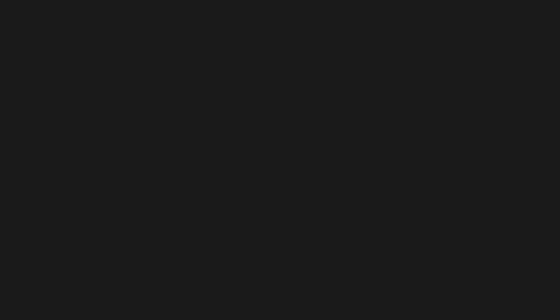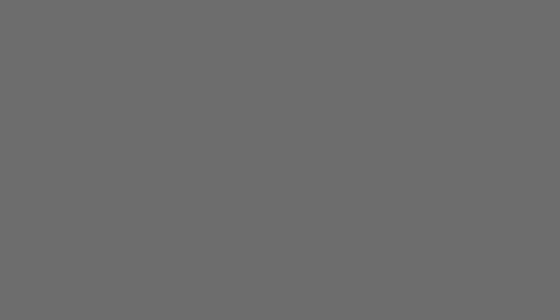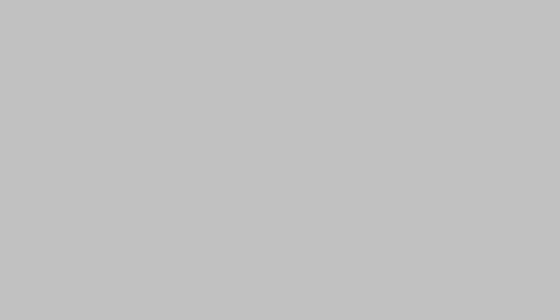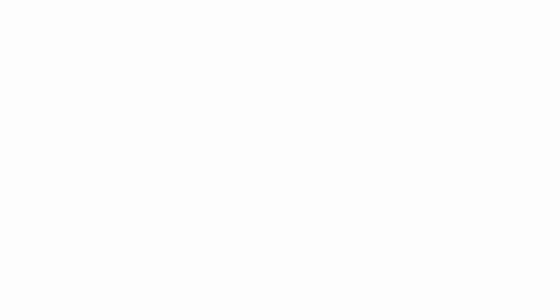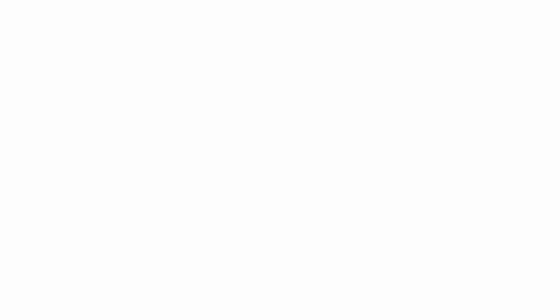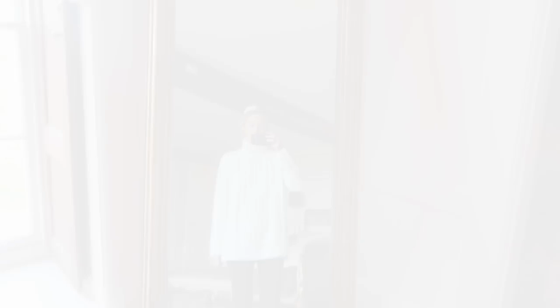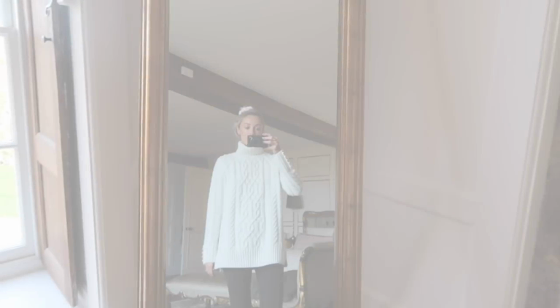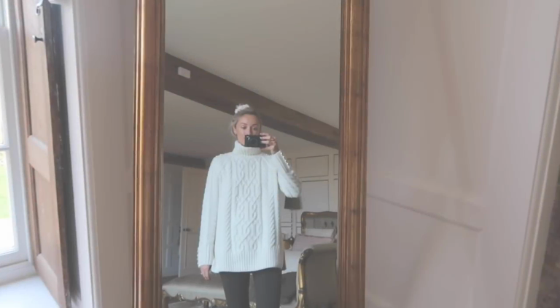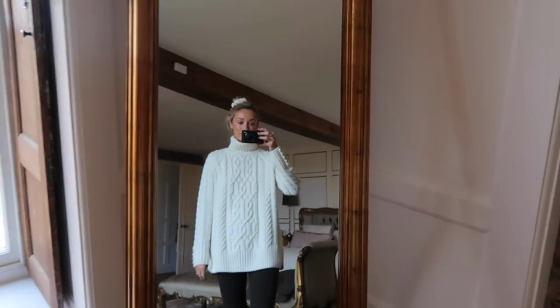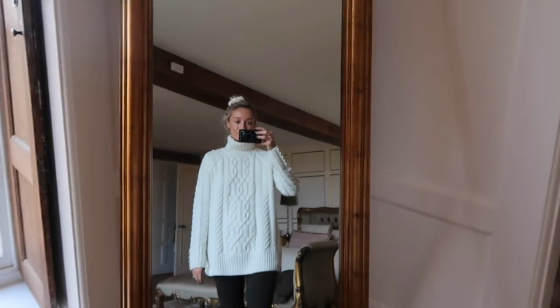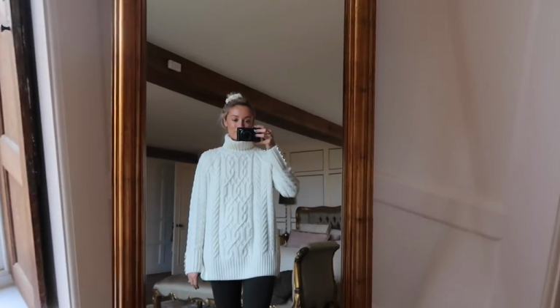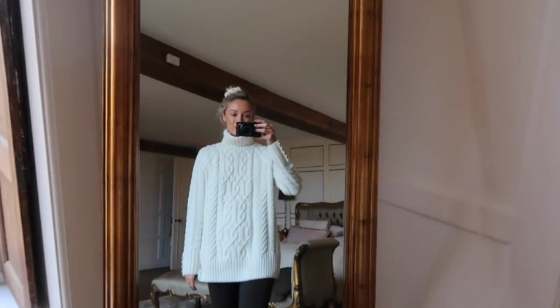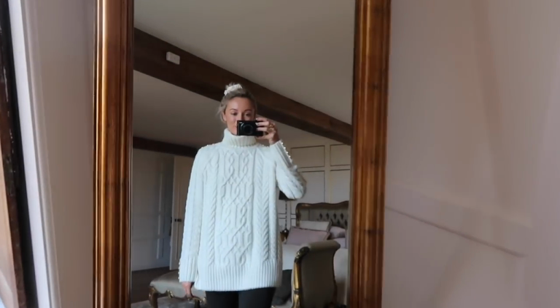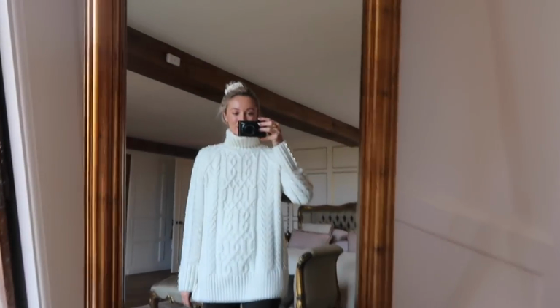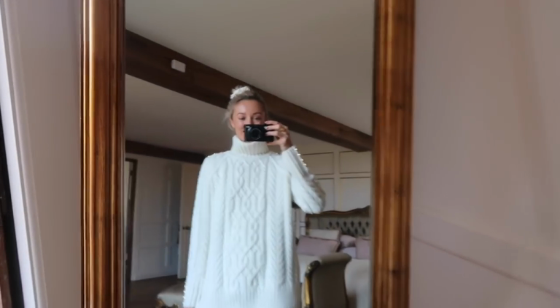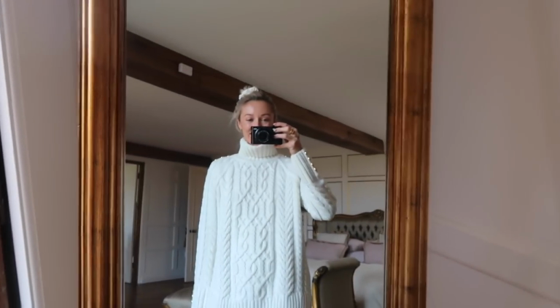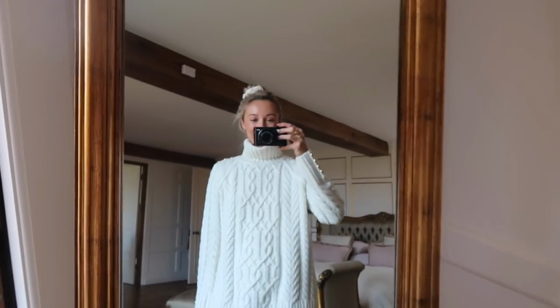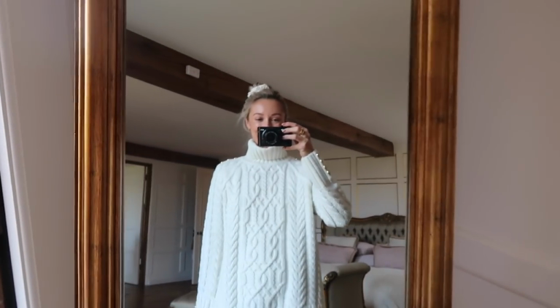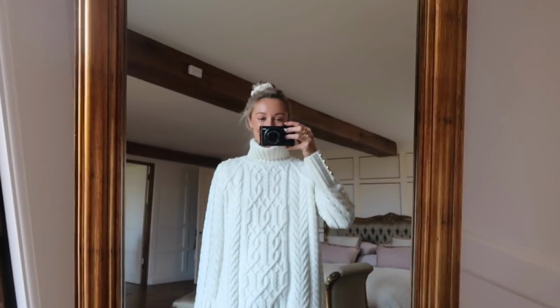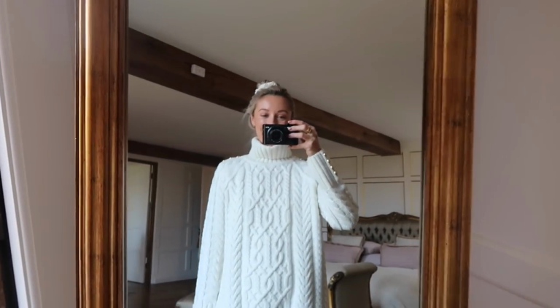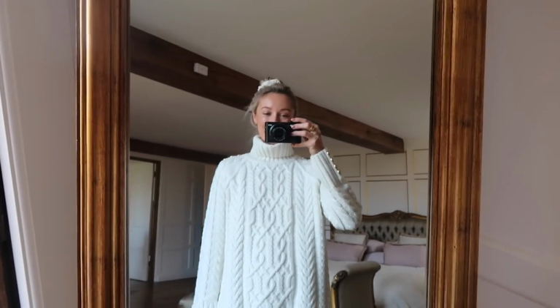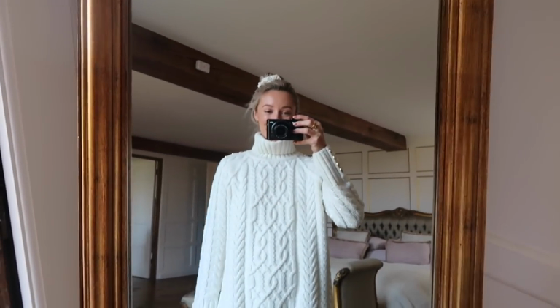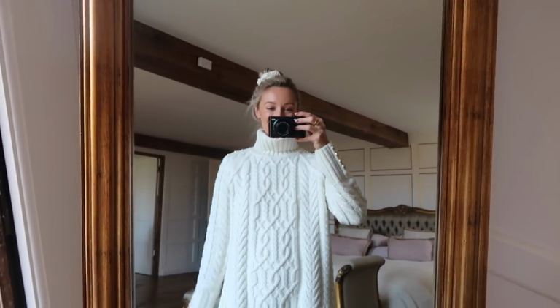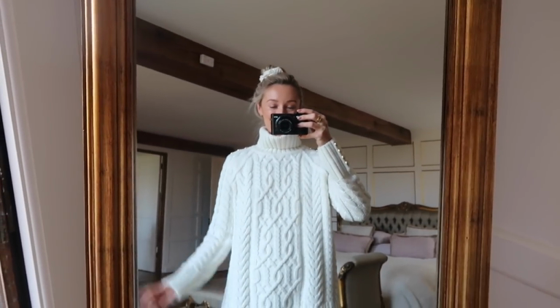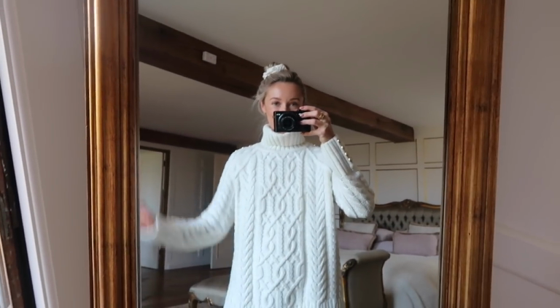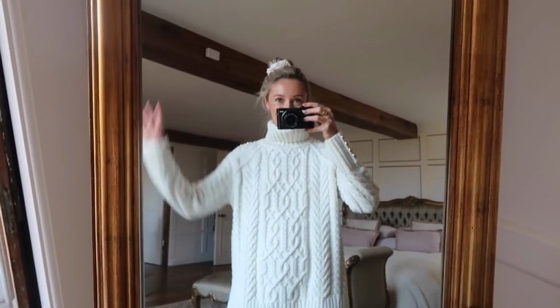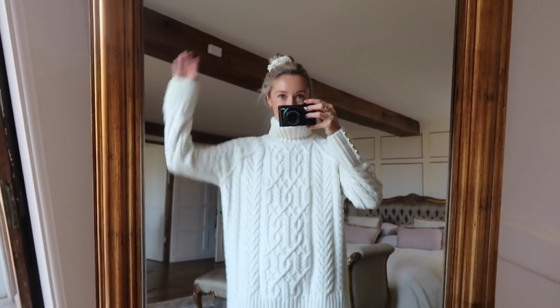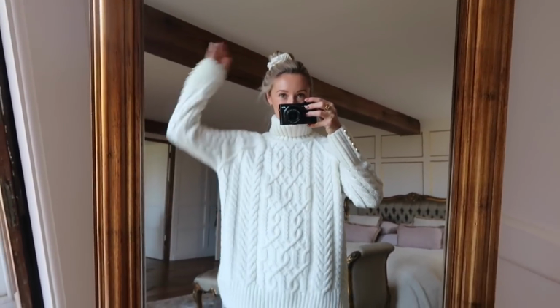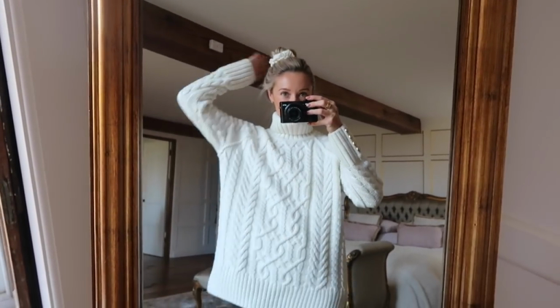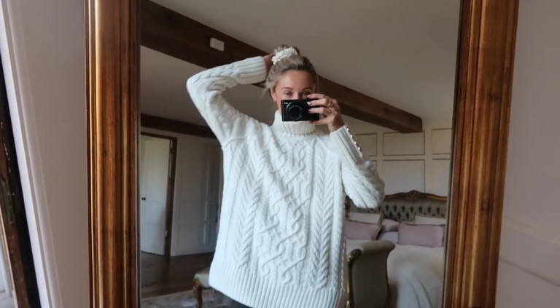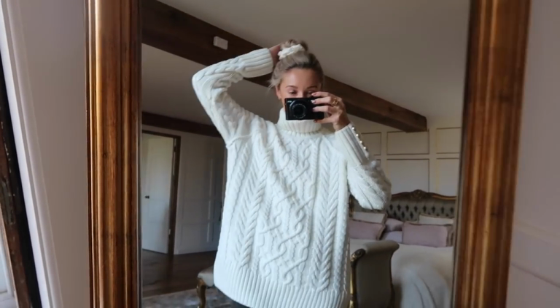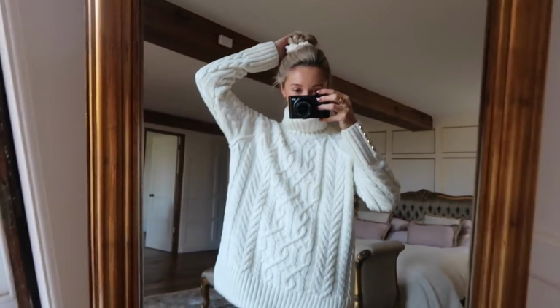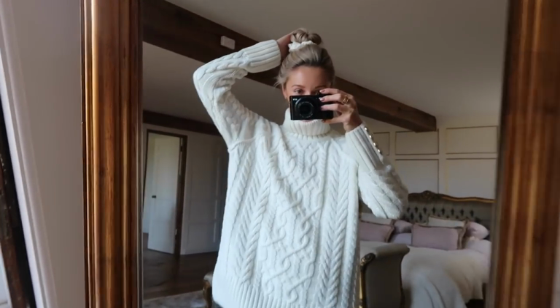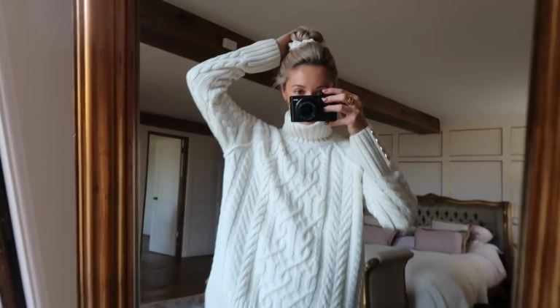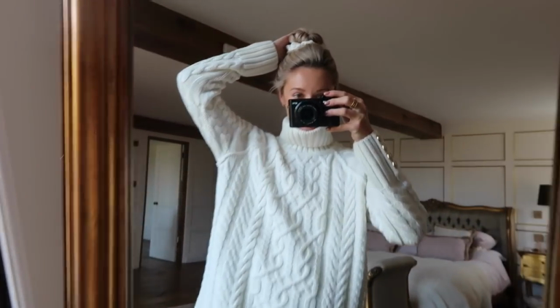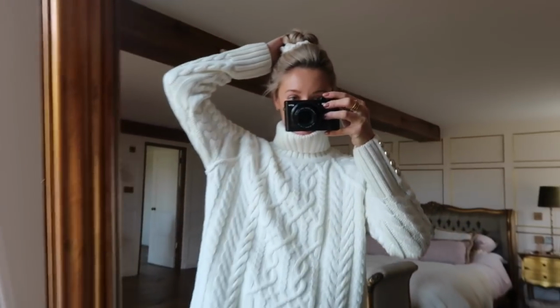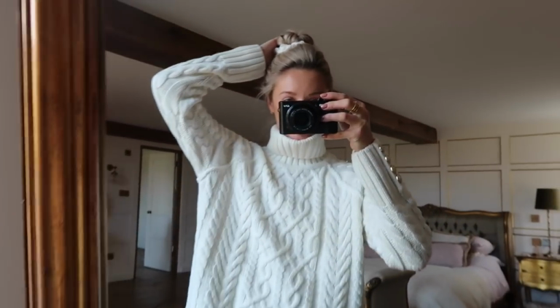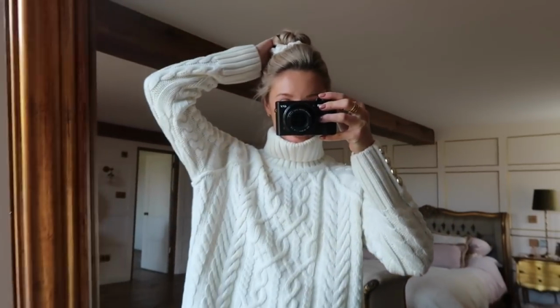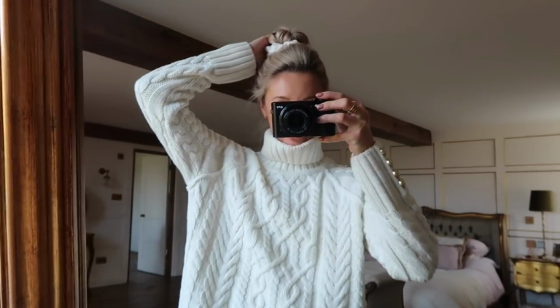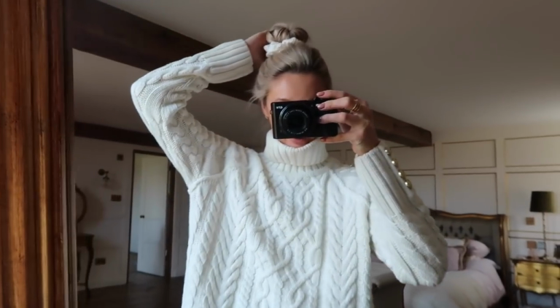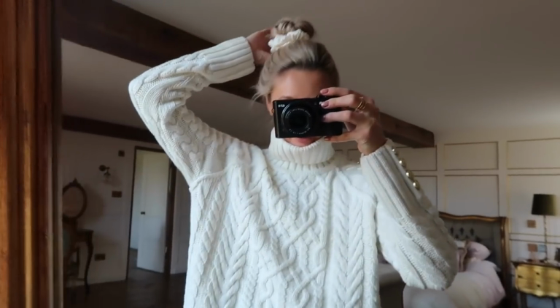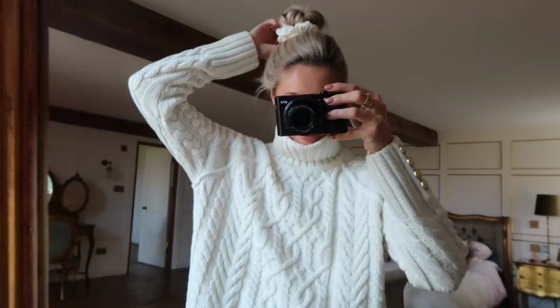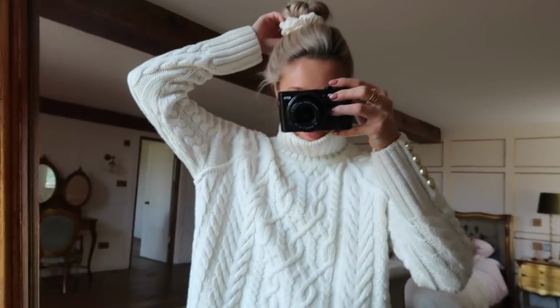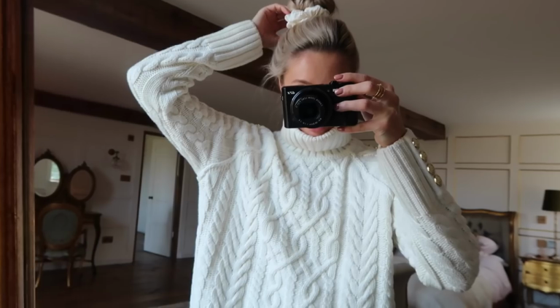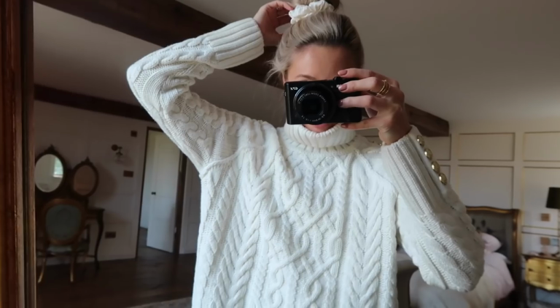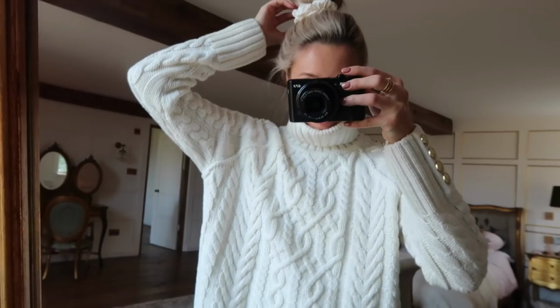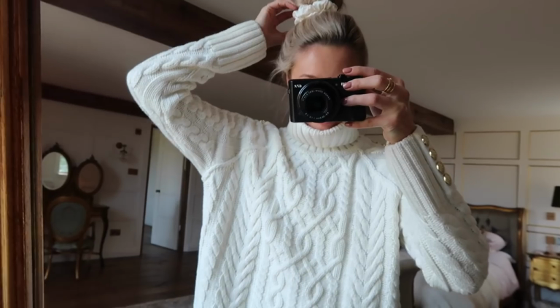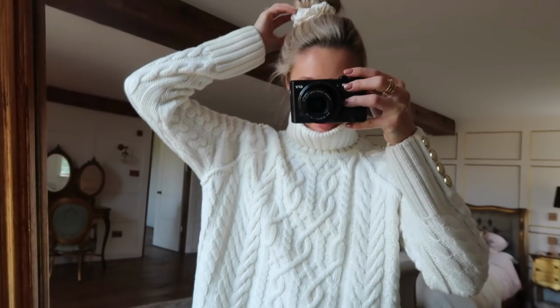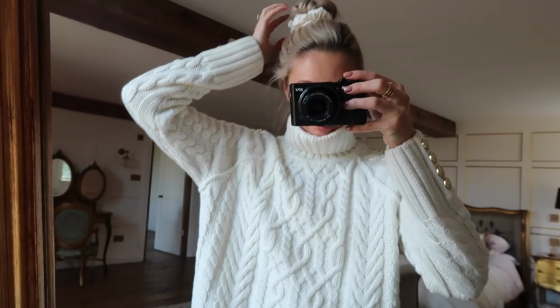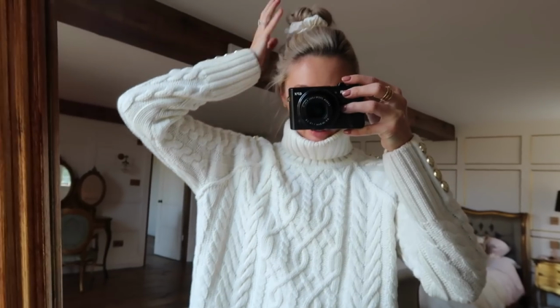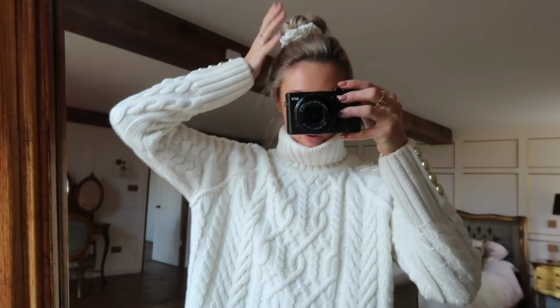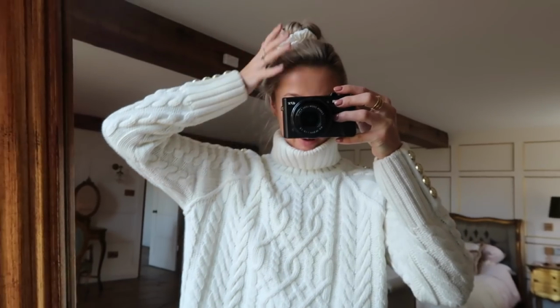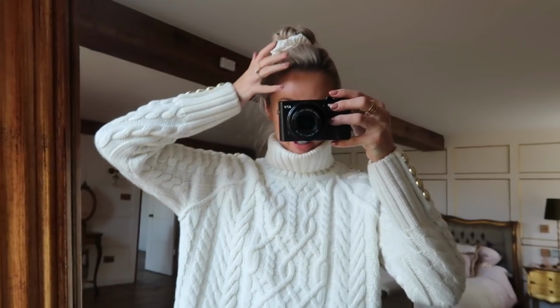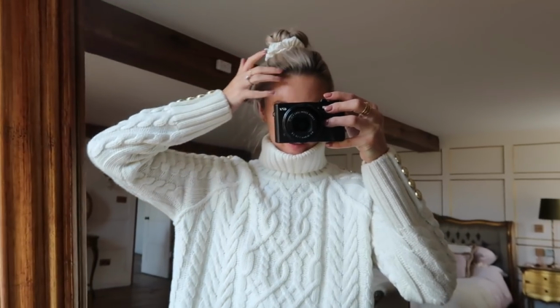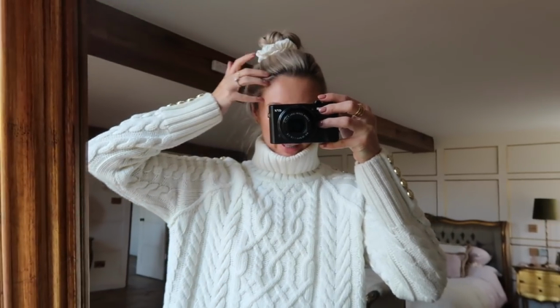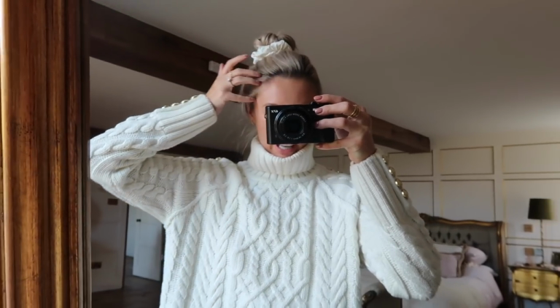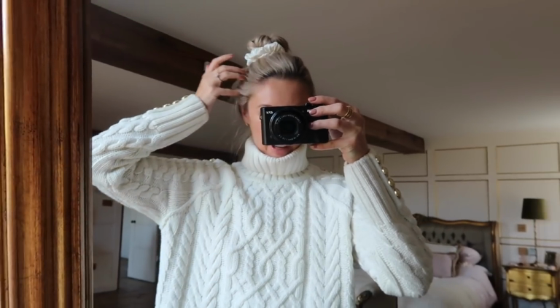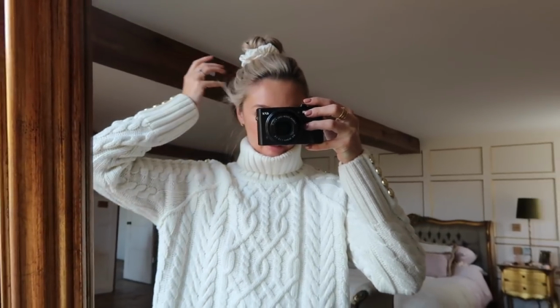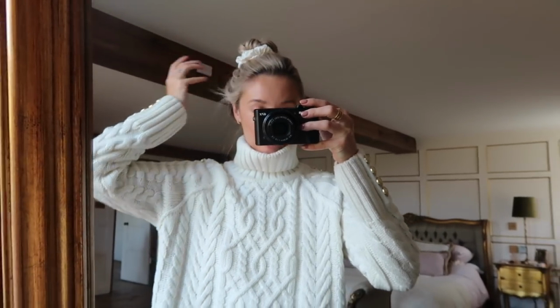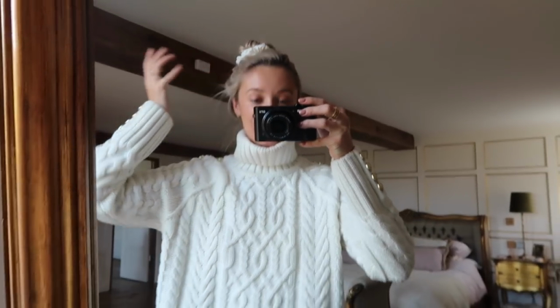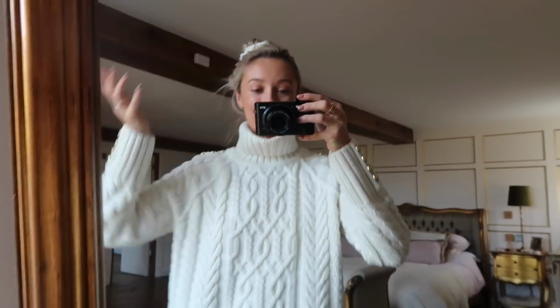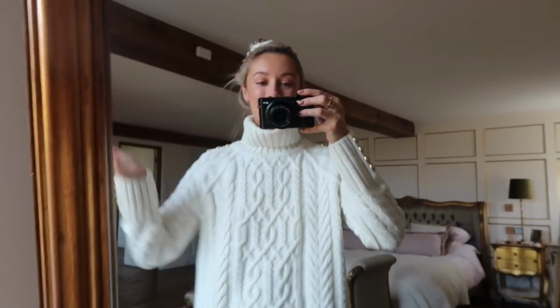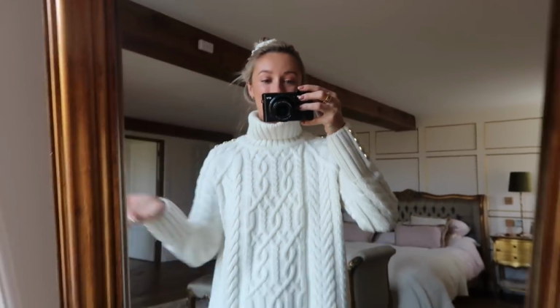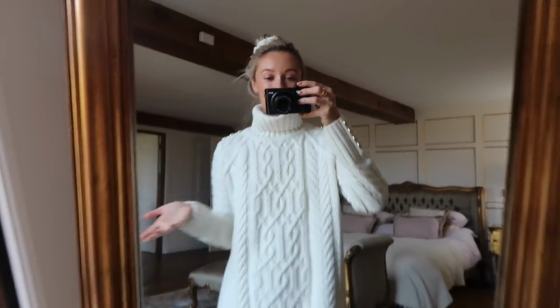Good morning my darlings, welcome to a new vlog. This hair bubble looks as though it's very much part of my outfit today.